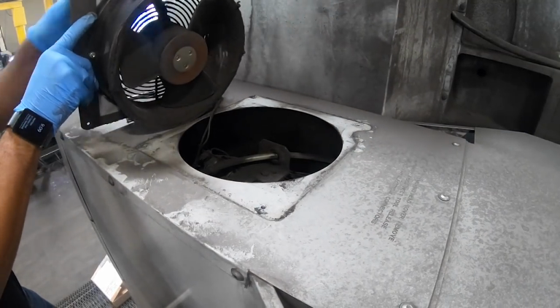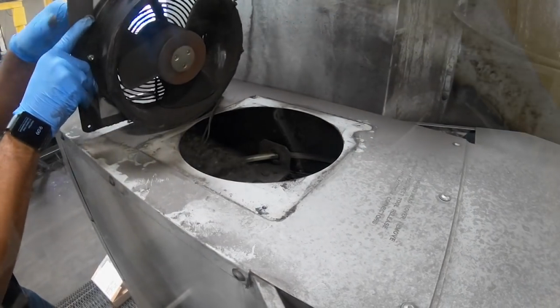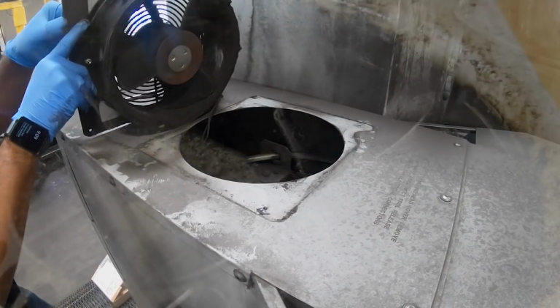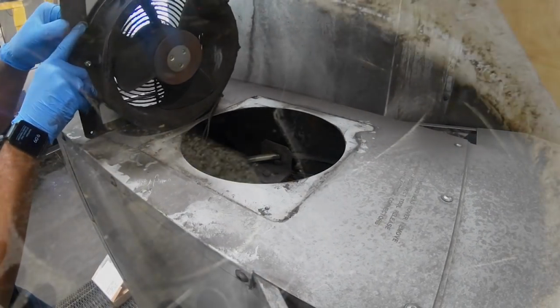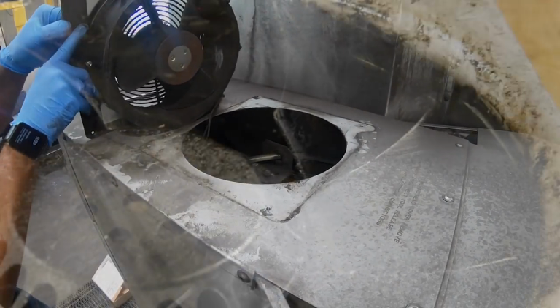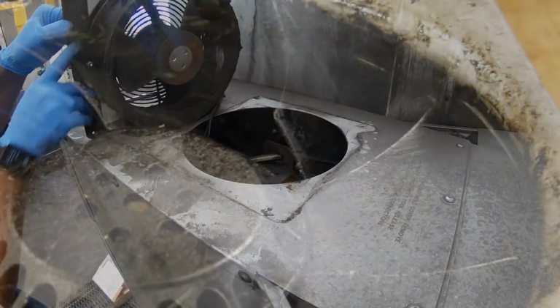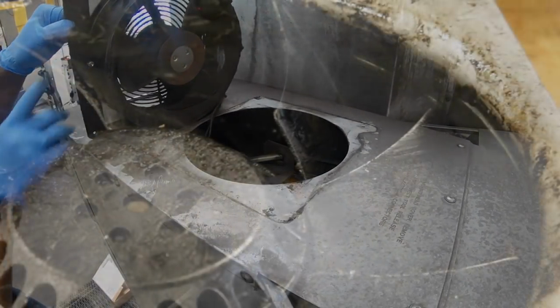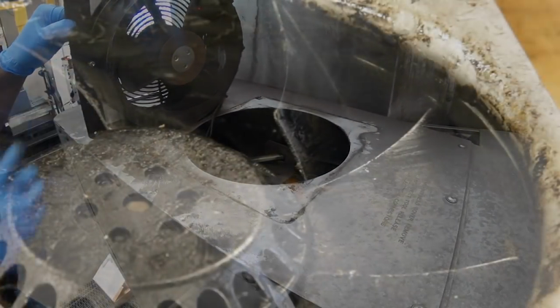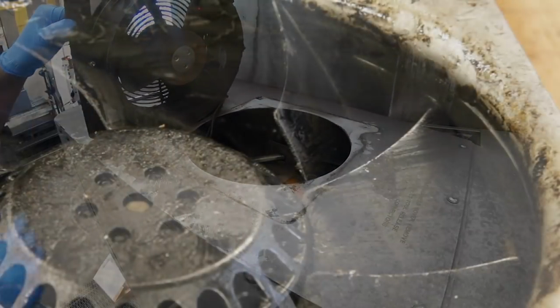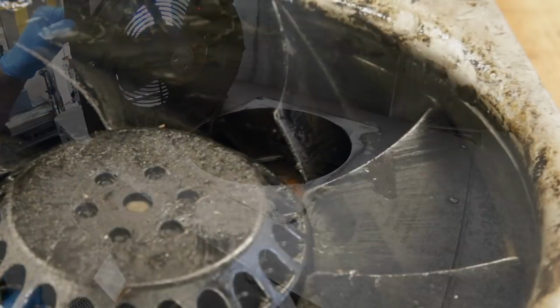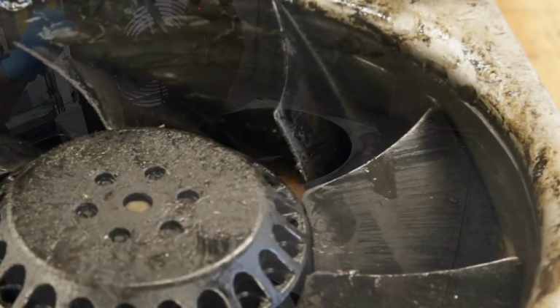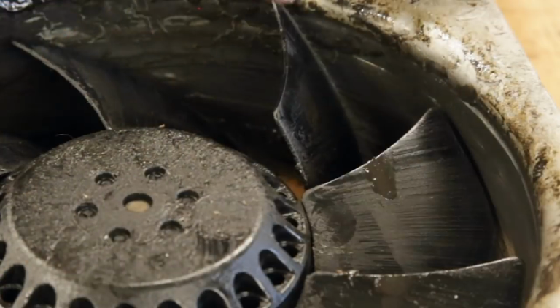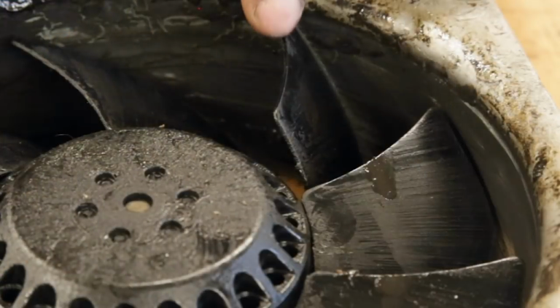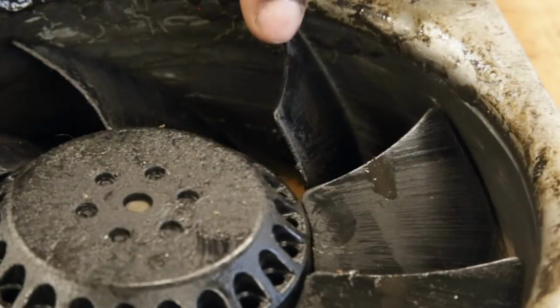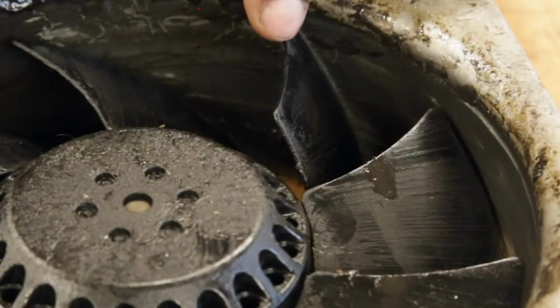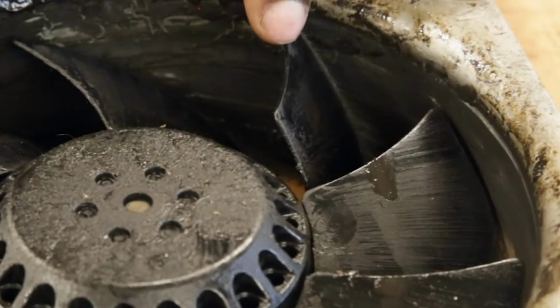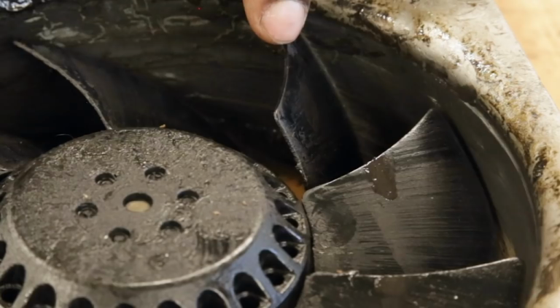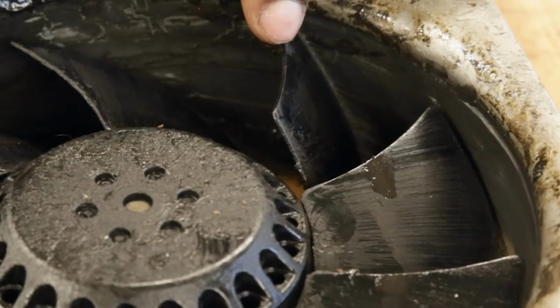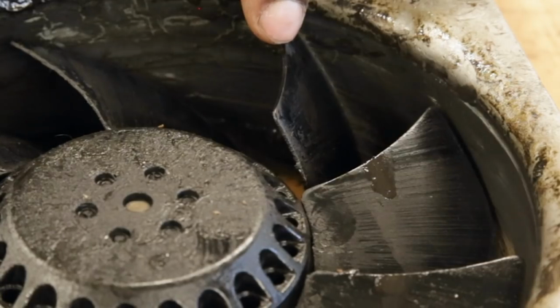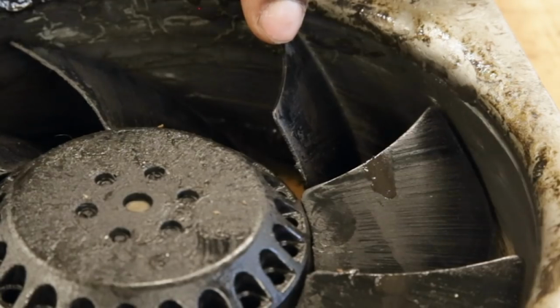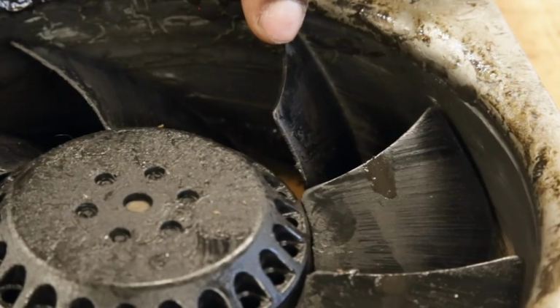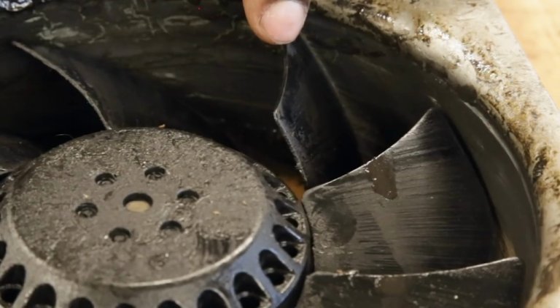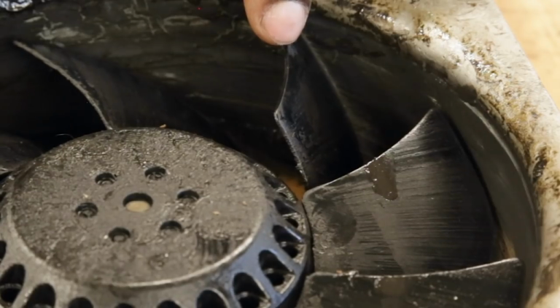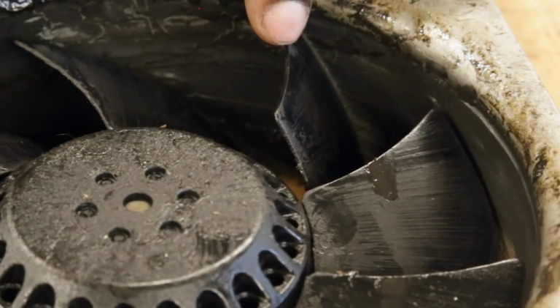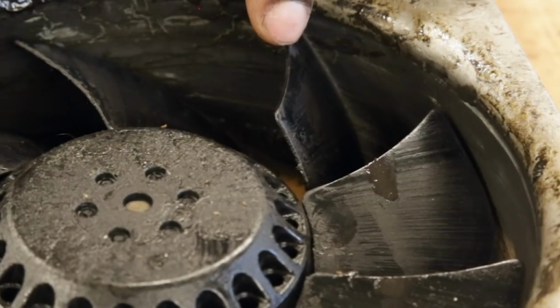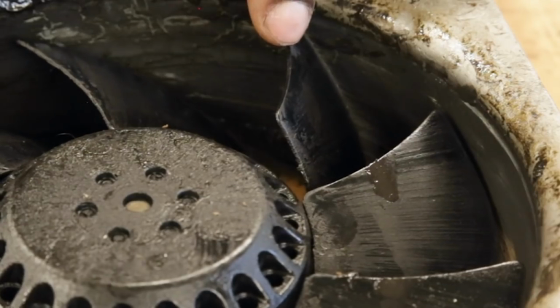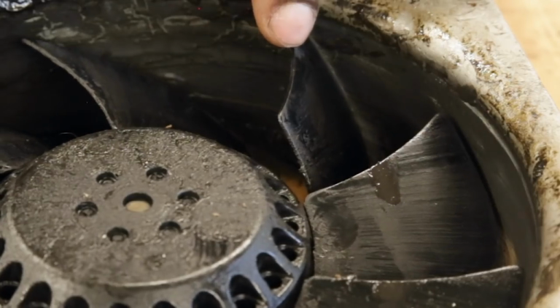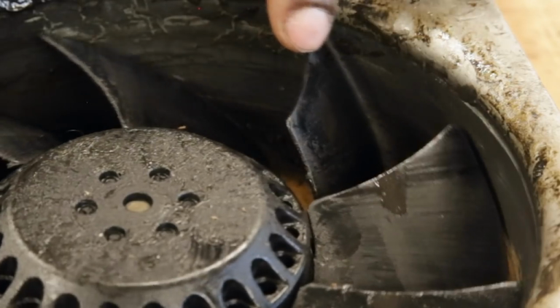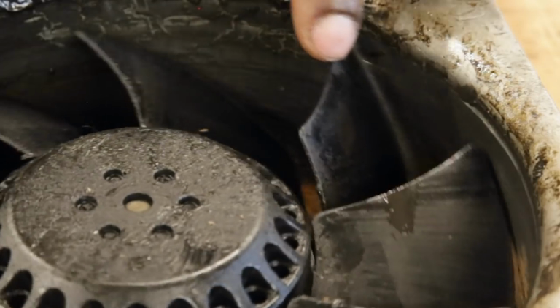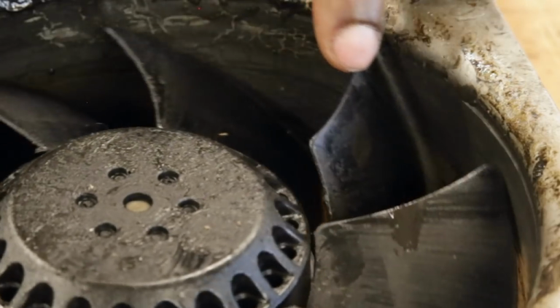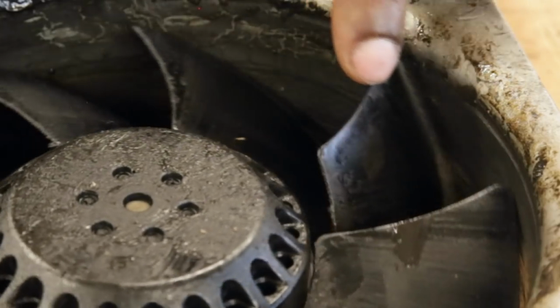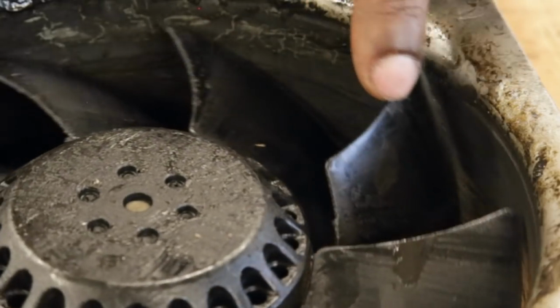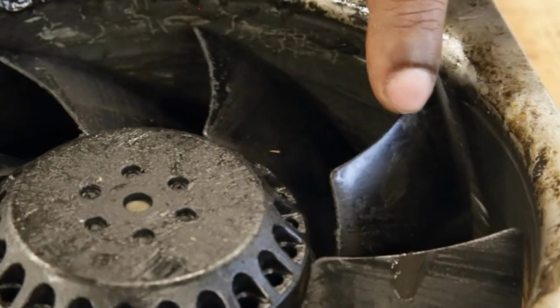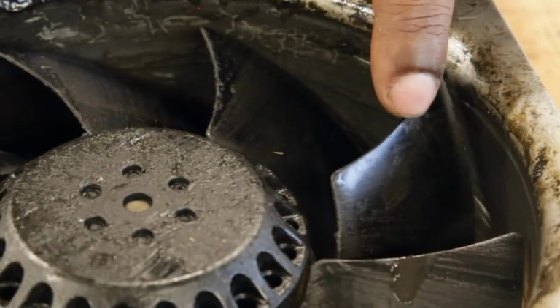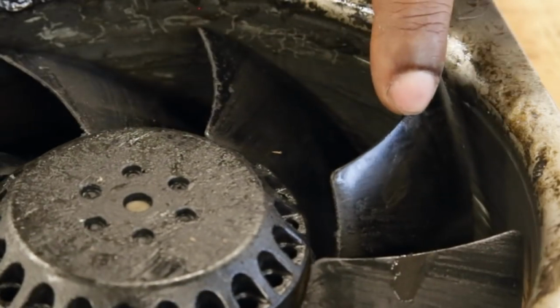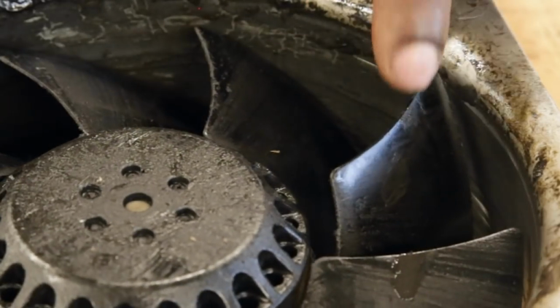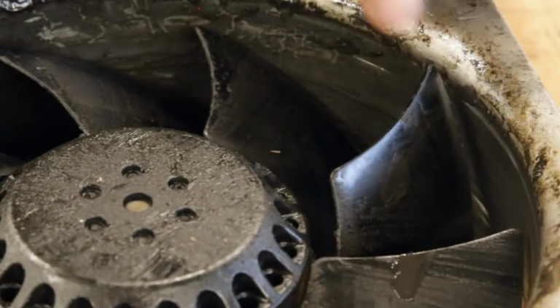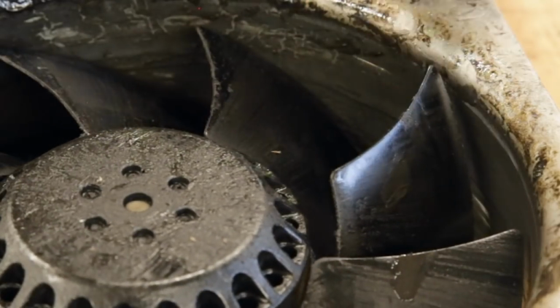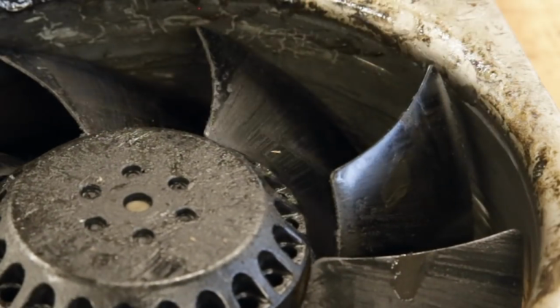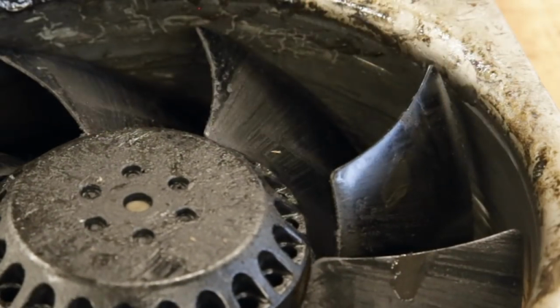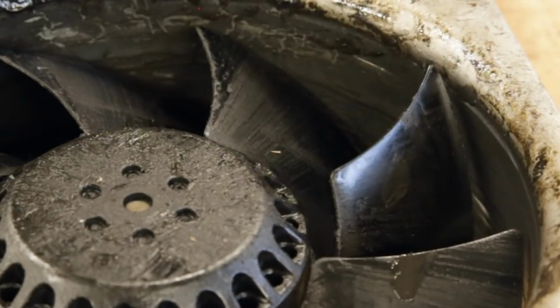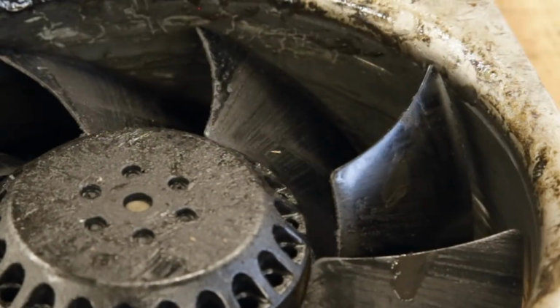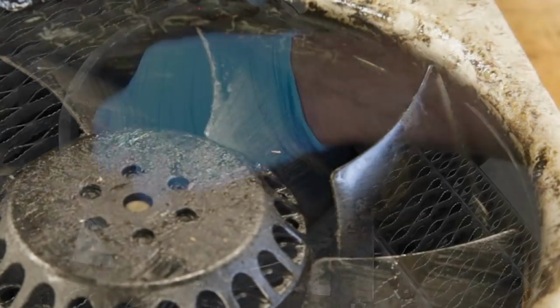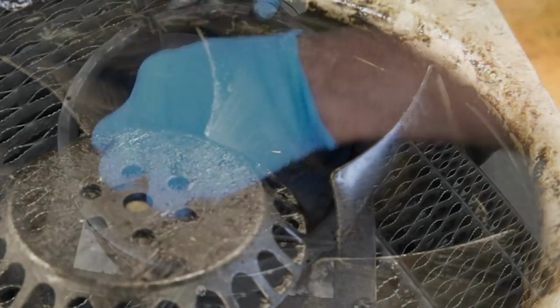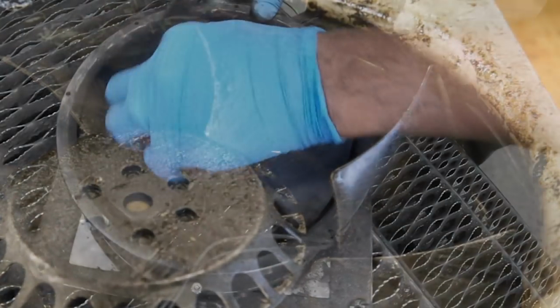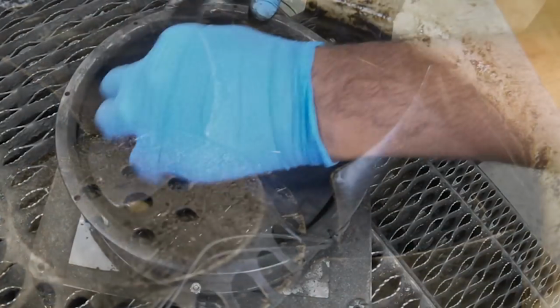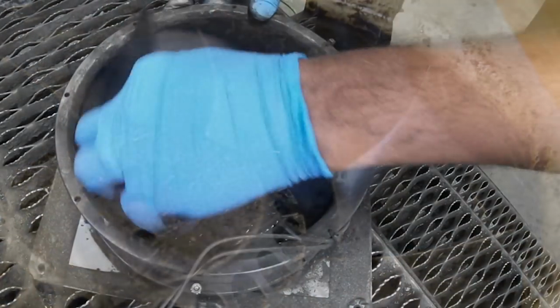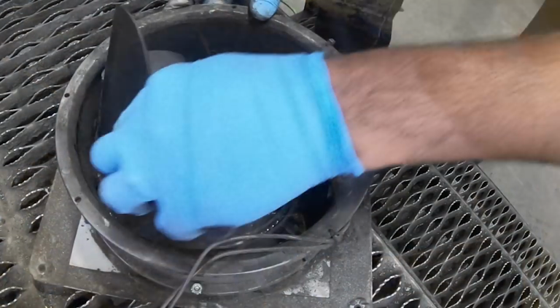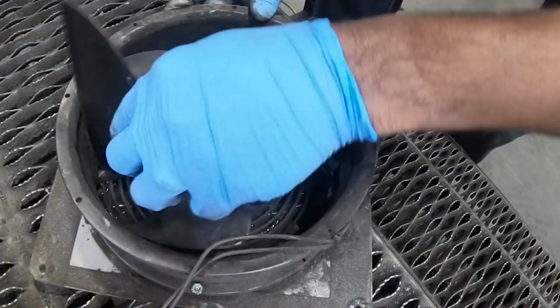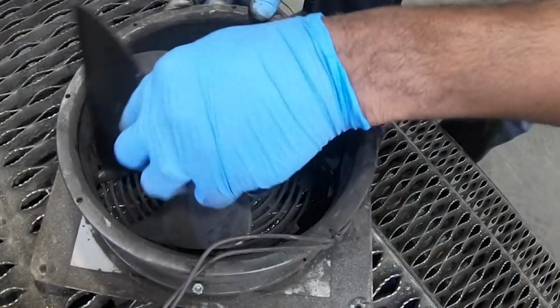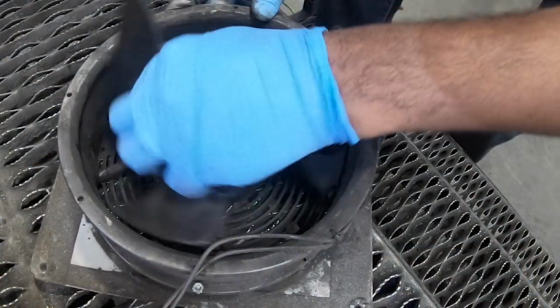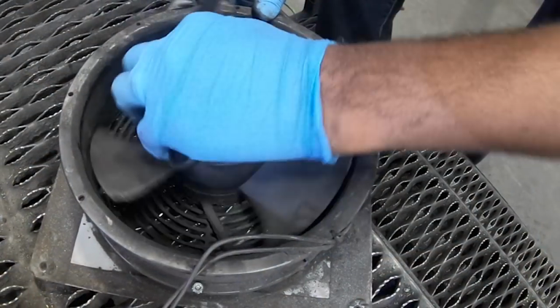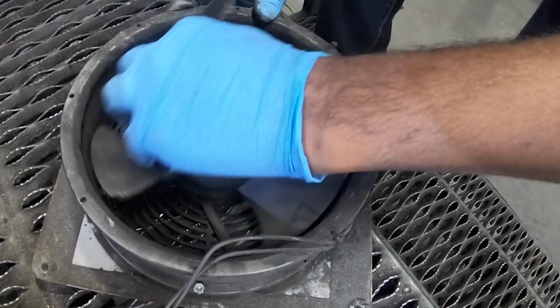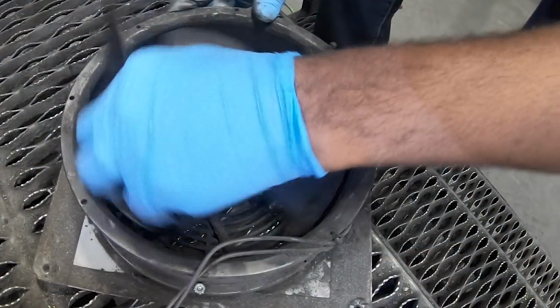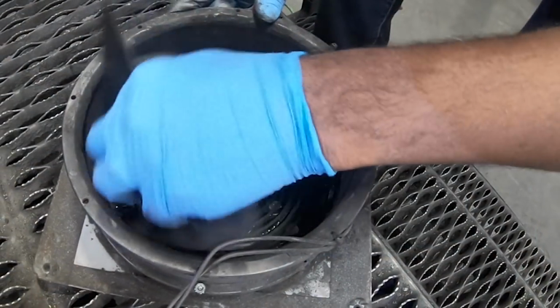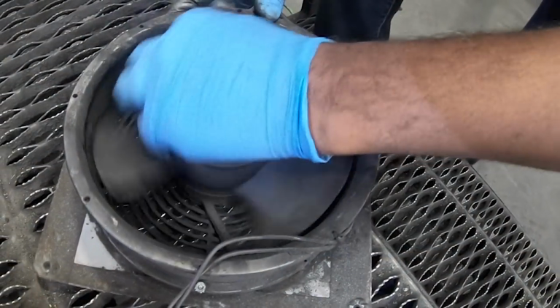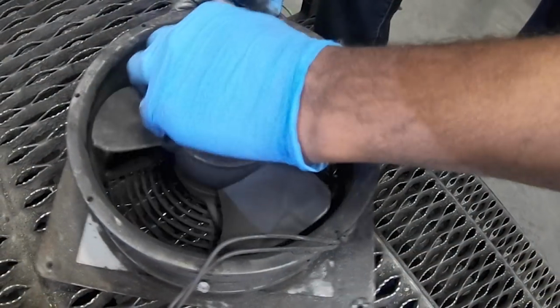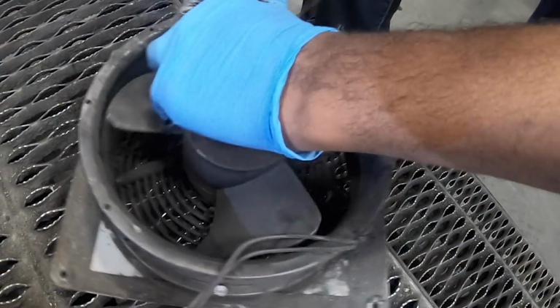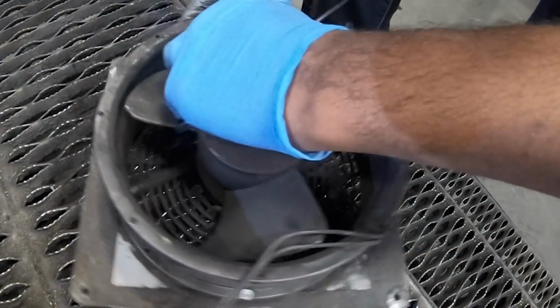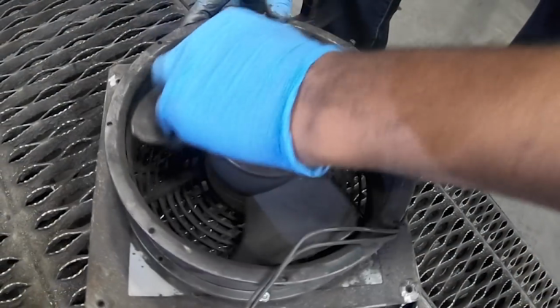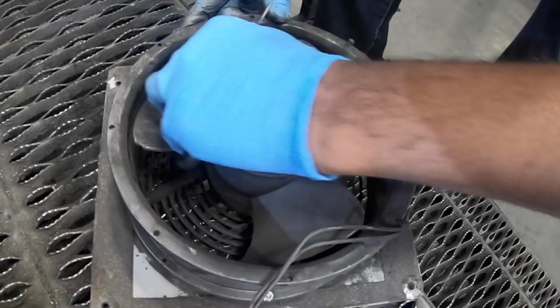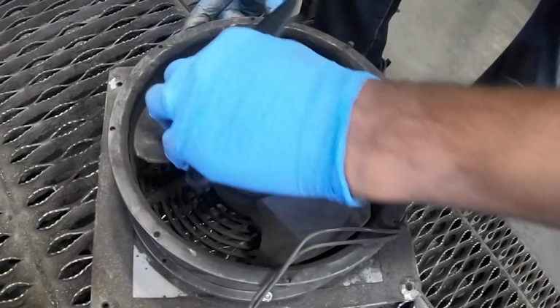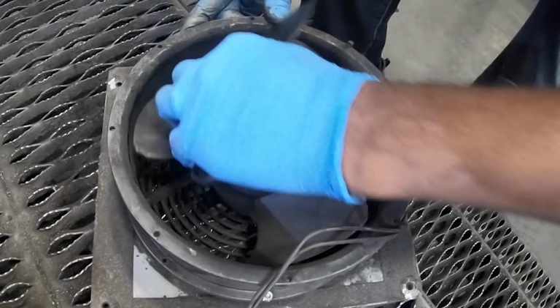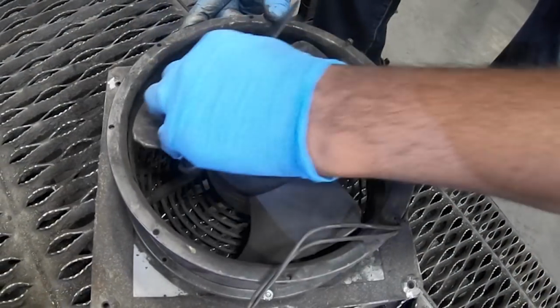In some cases the spindle fan might be damaged, but more often than not it's just really dirty.